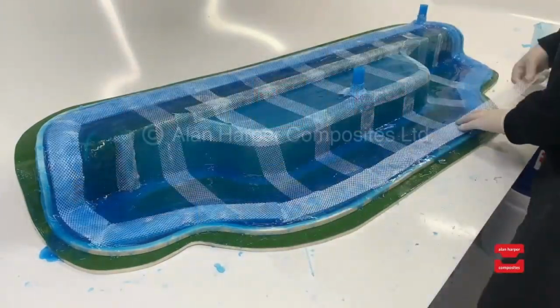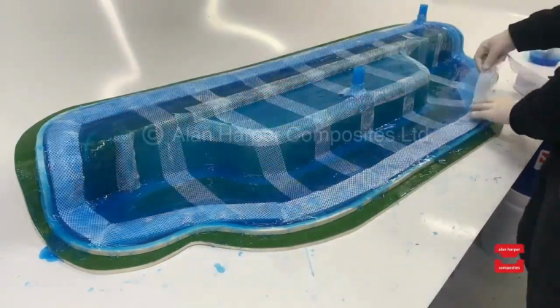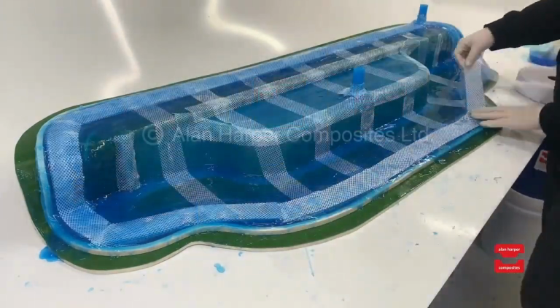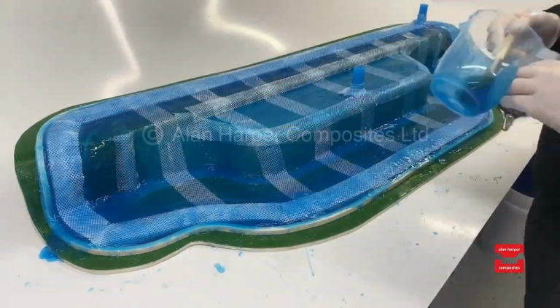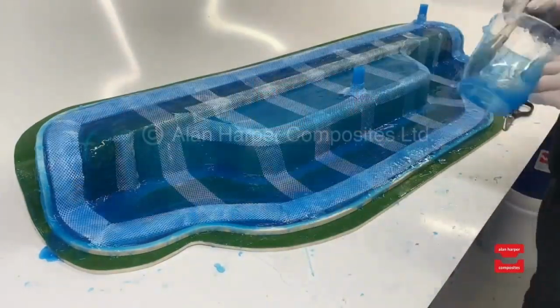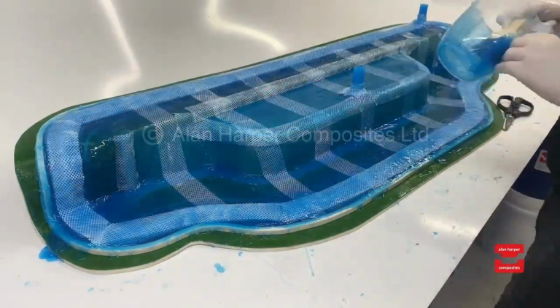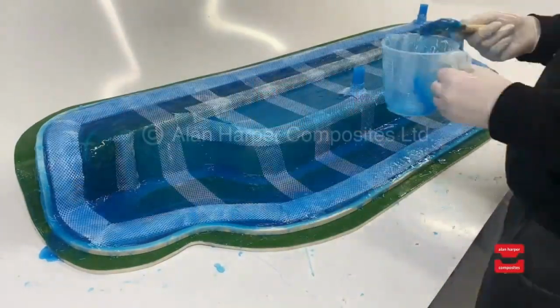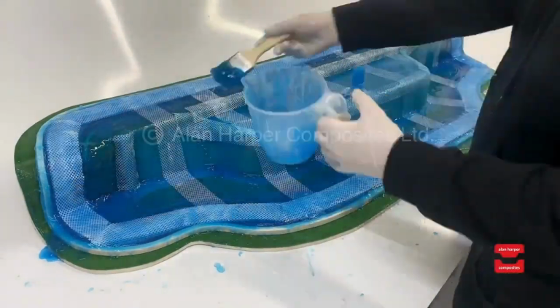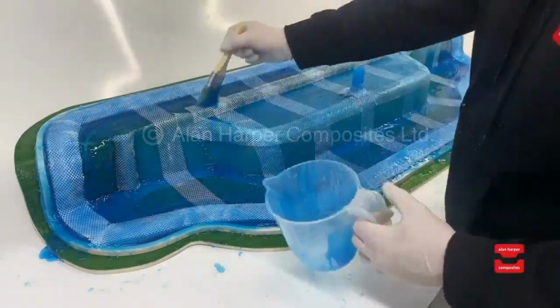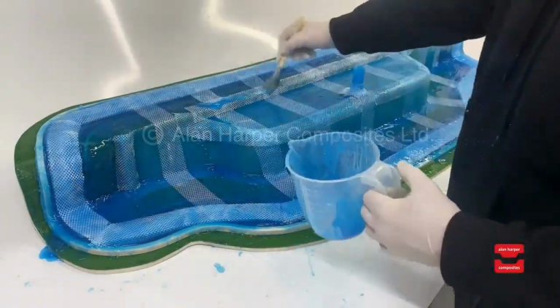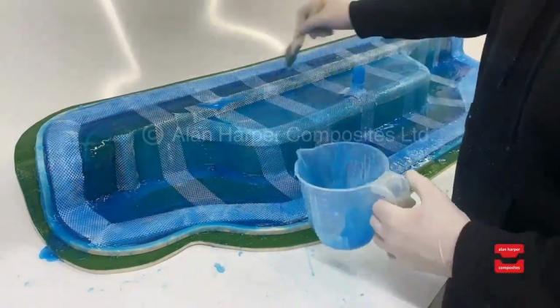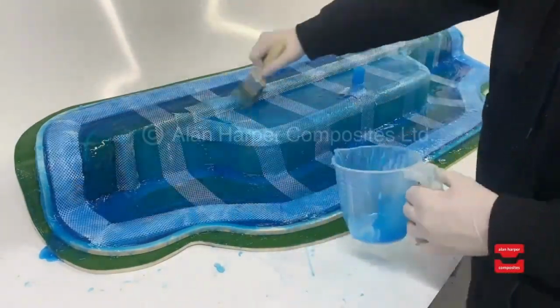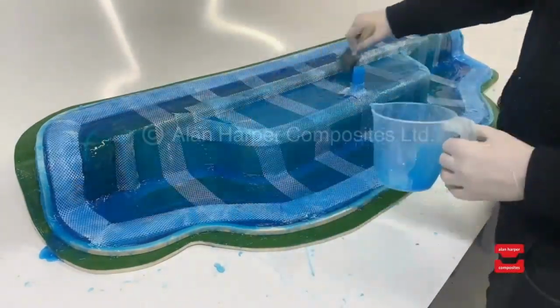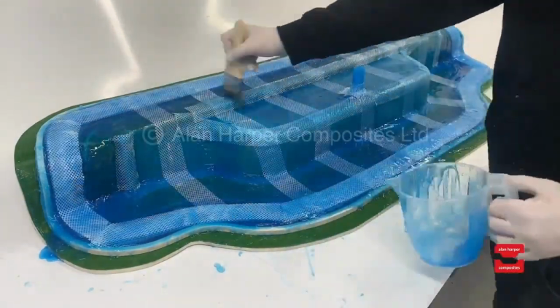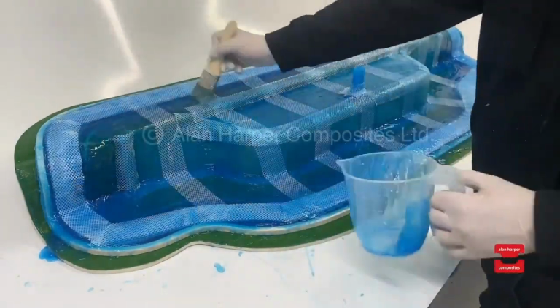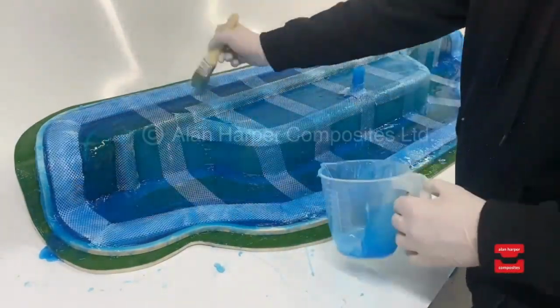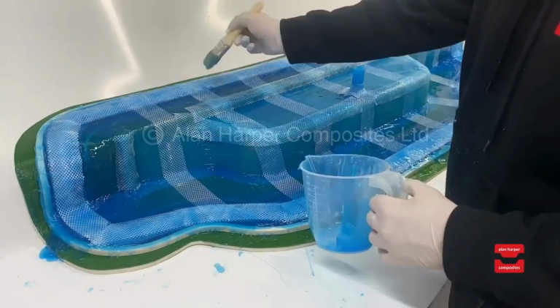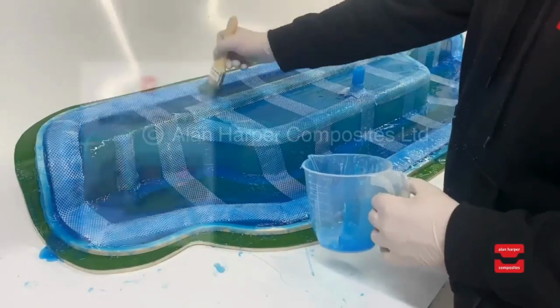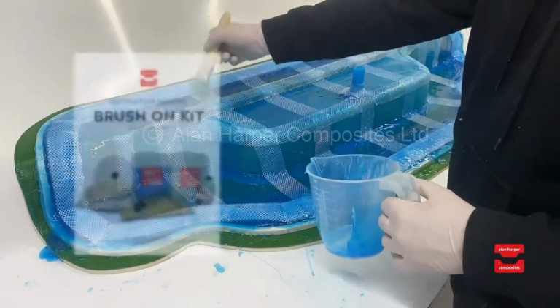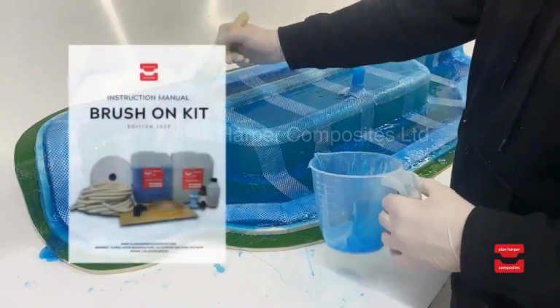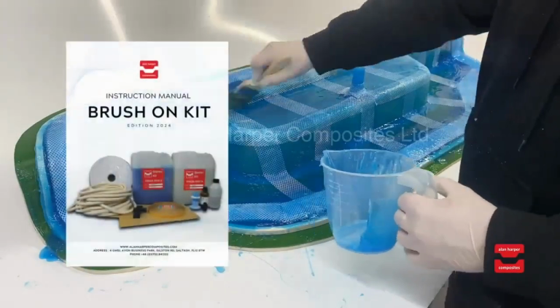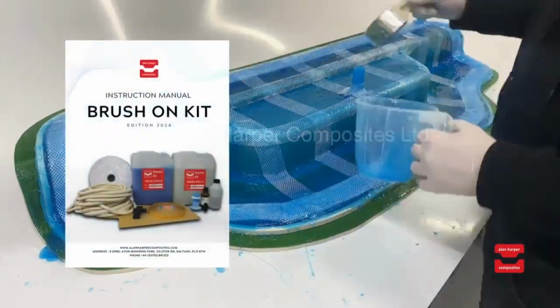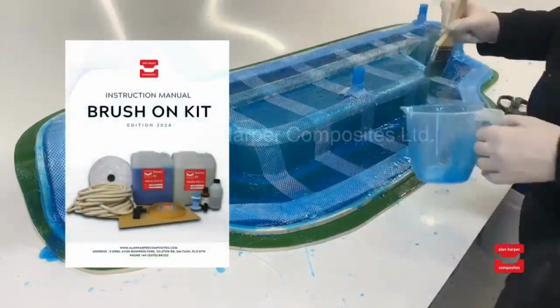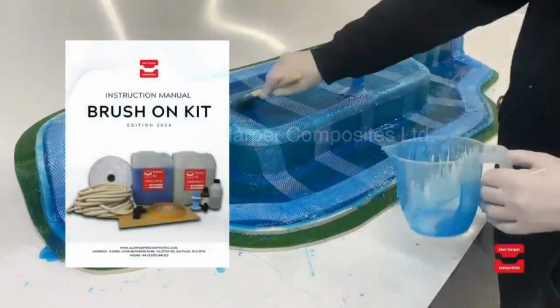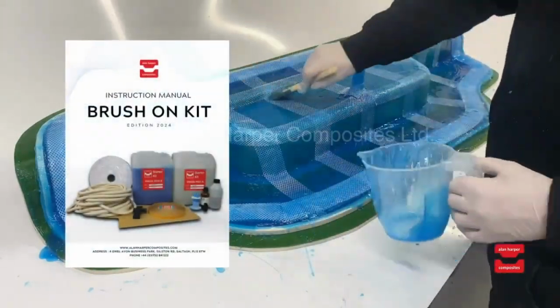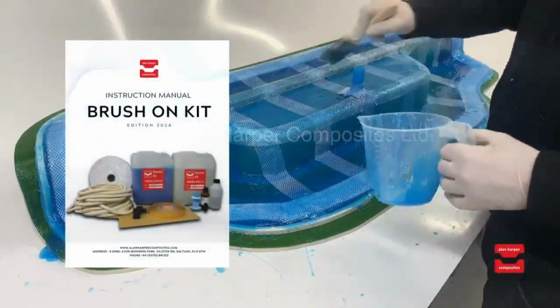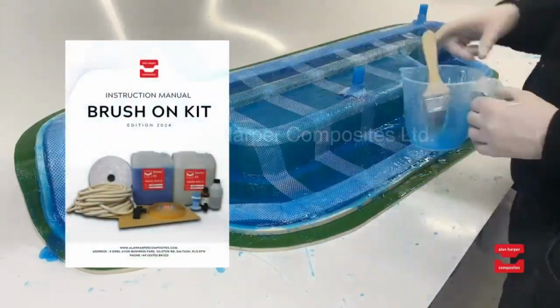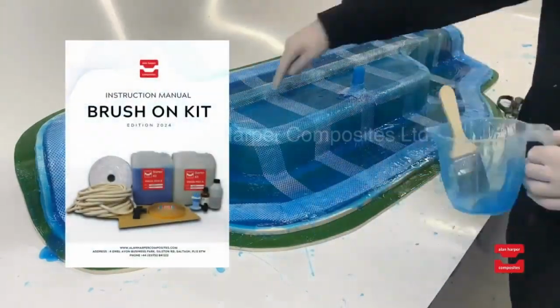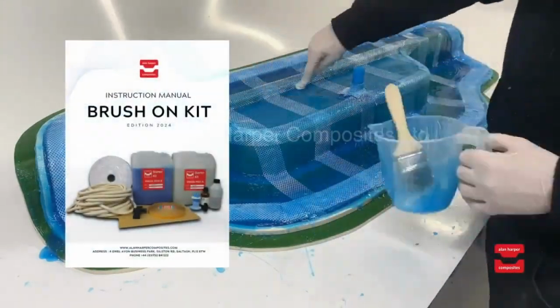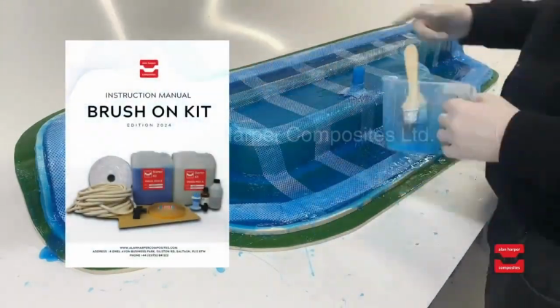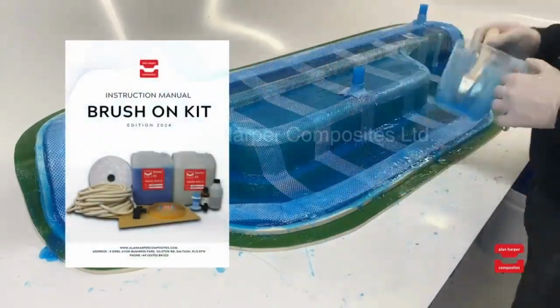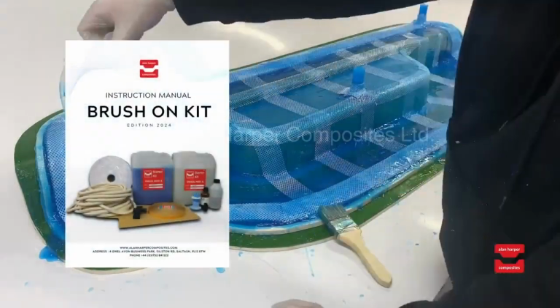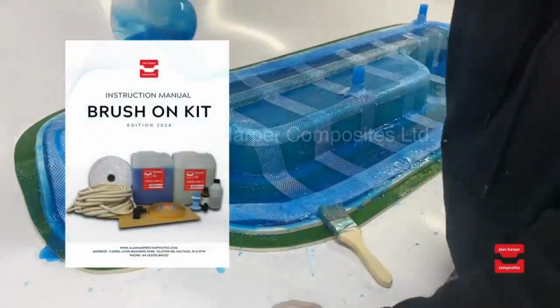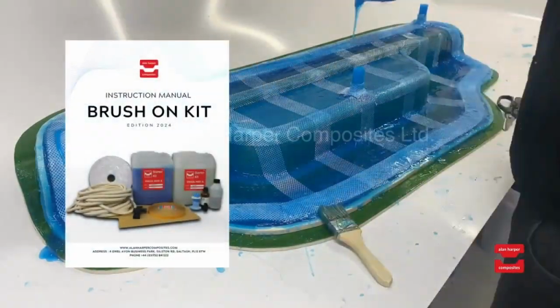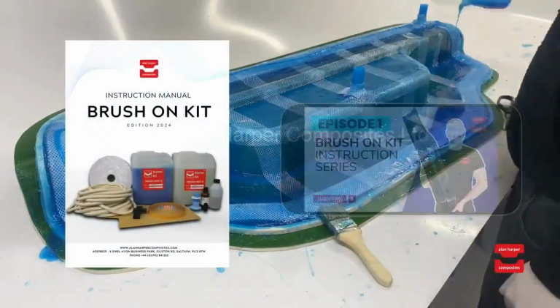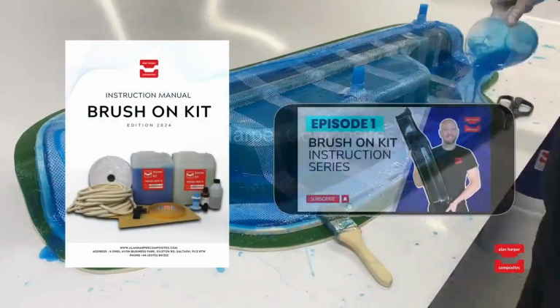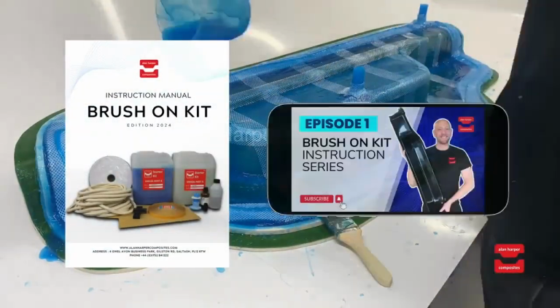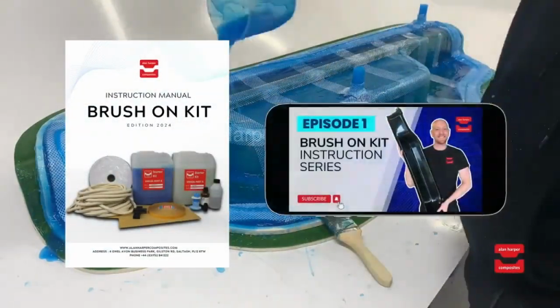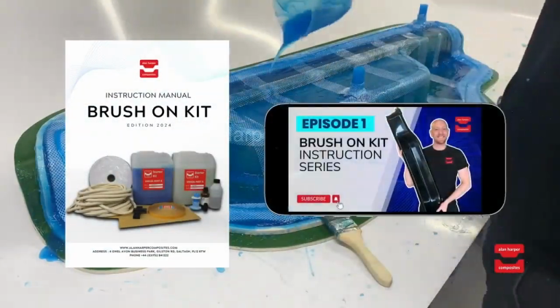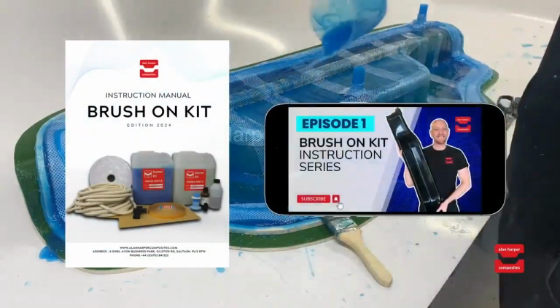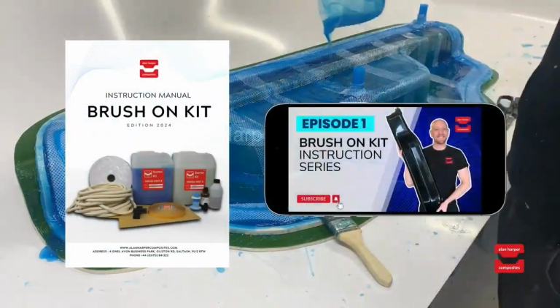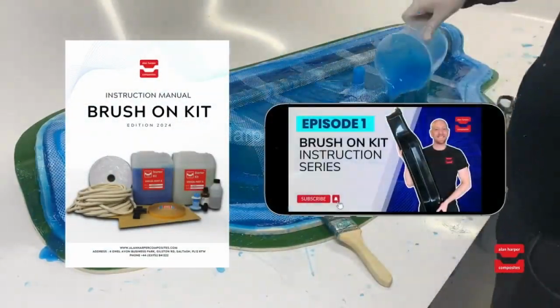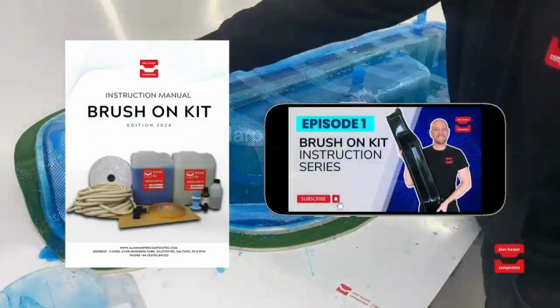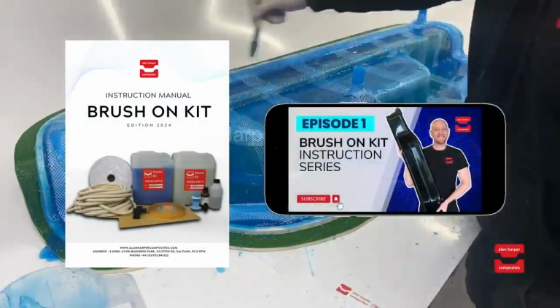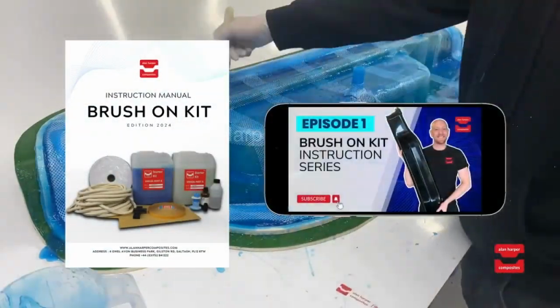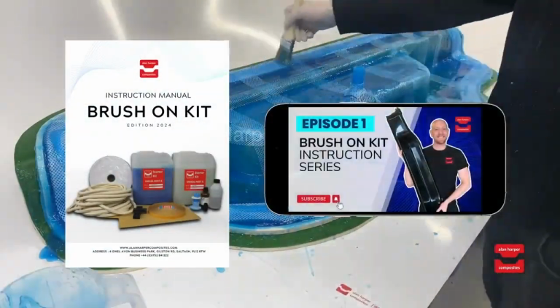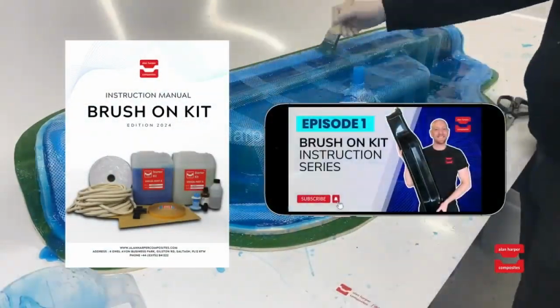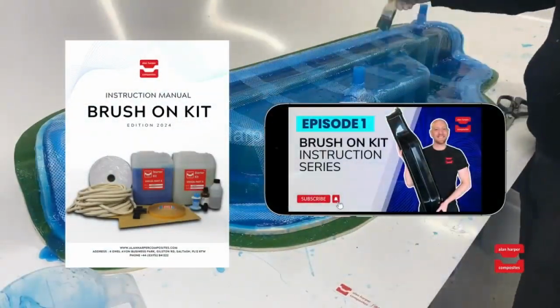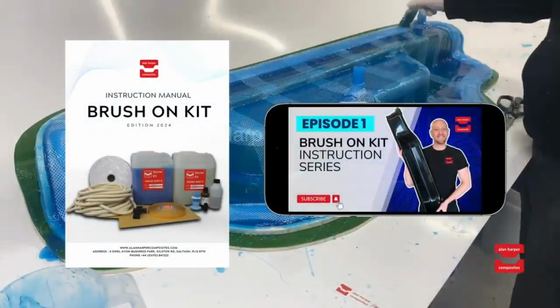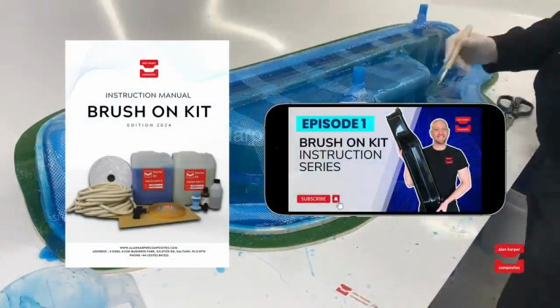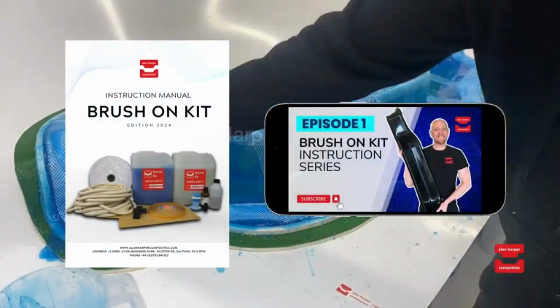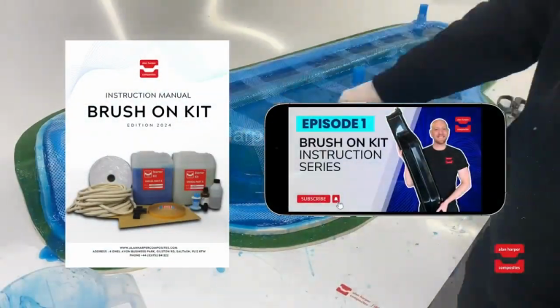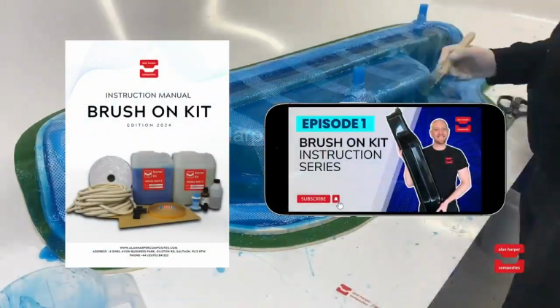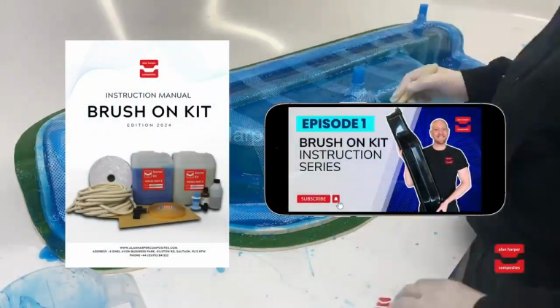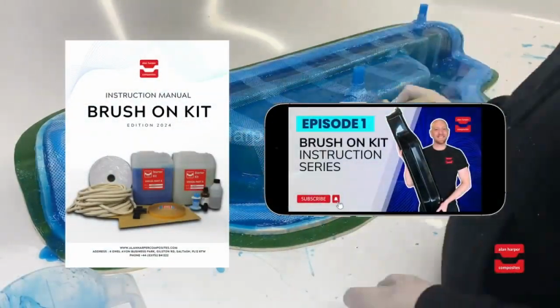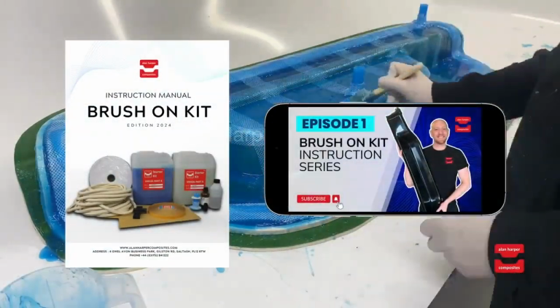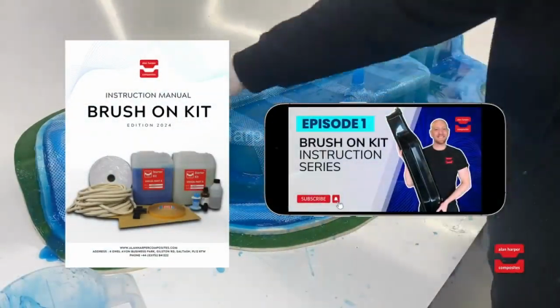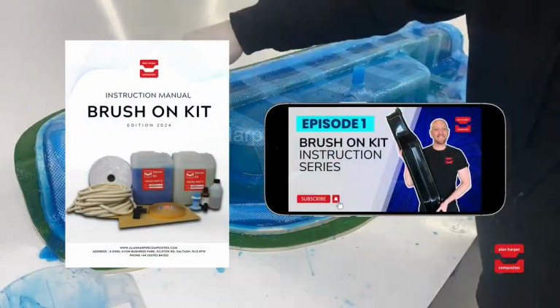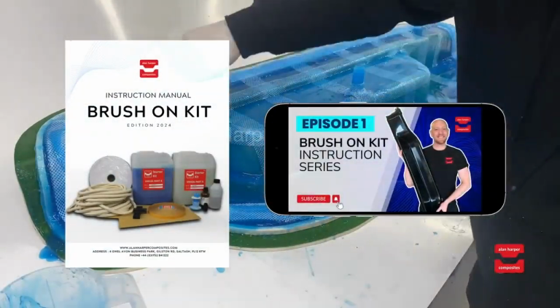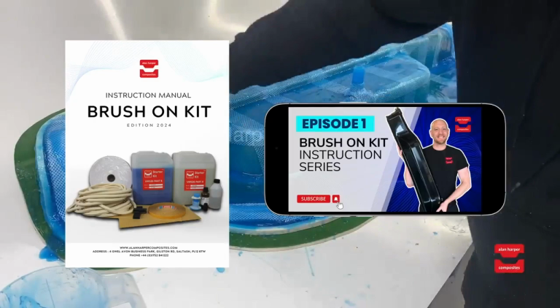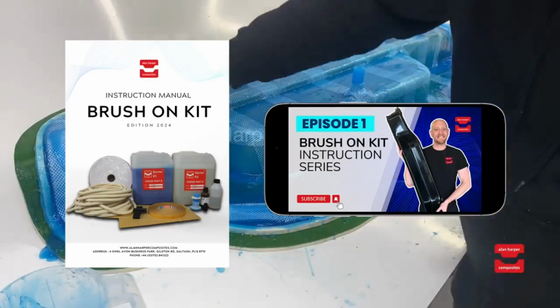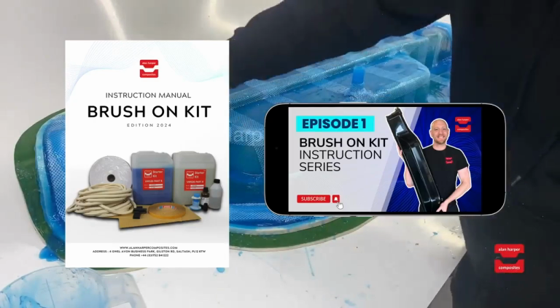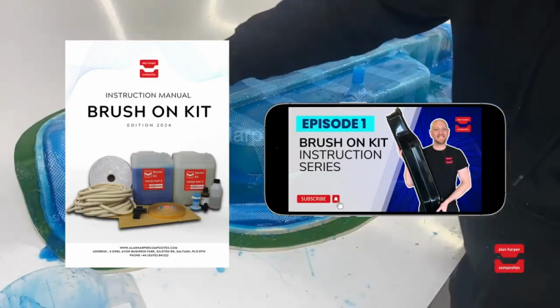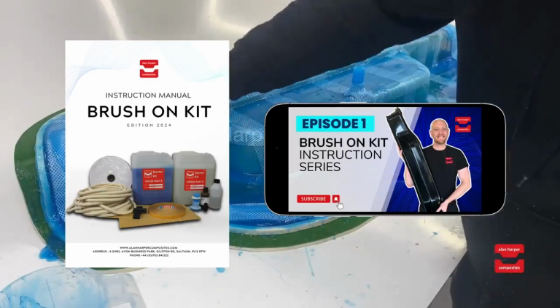Provided with the starter kit is a full set of comprehensive instructions plus our latest easy to follow along video to make it even simpler for you to follow along.